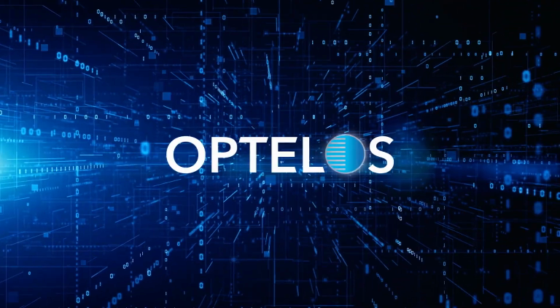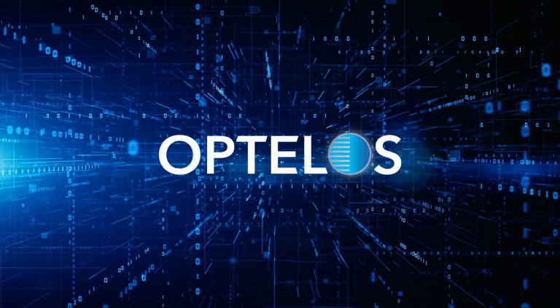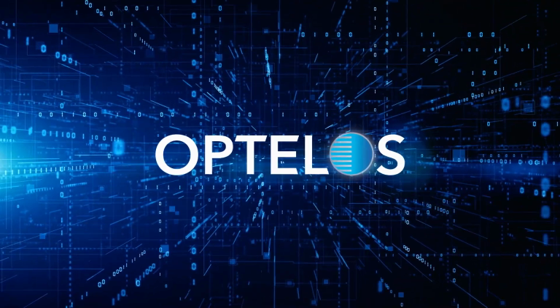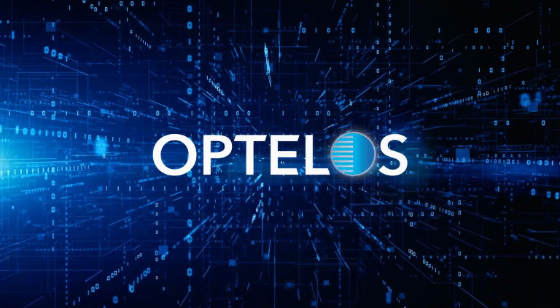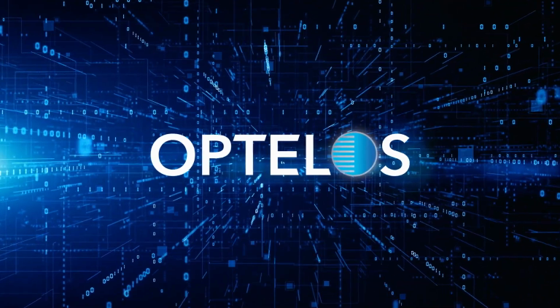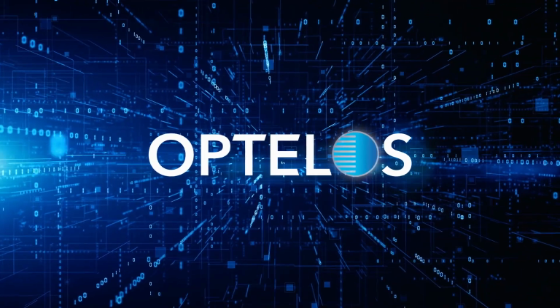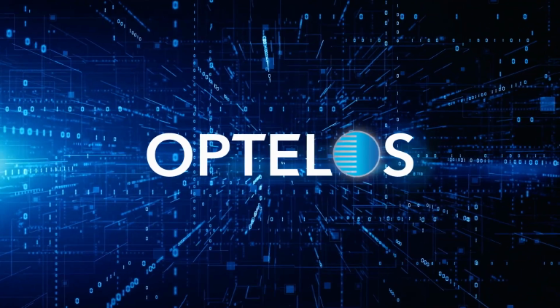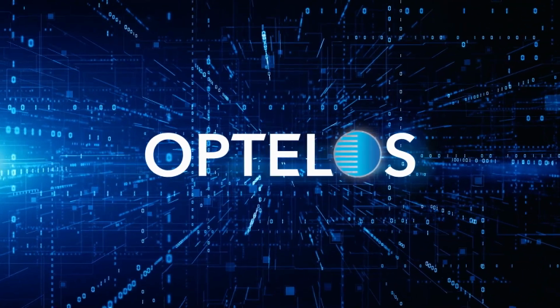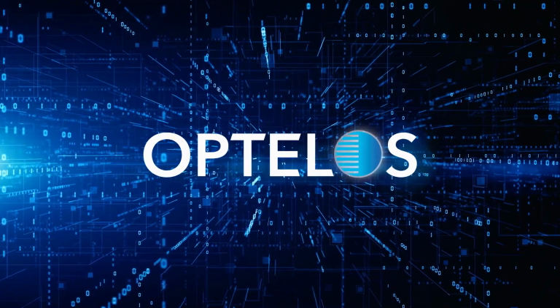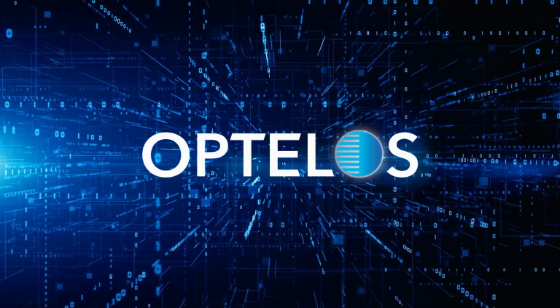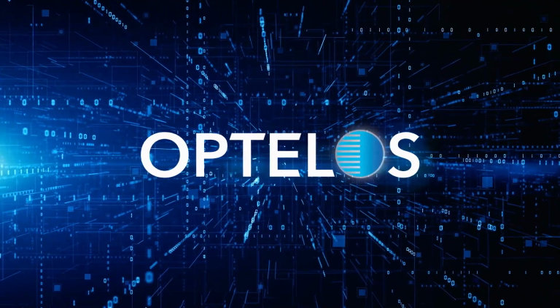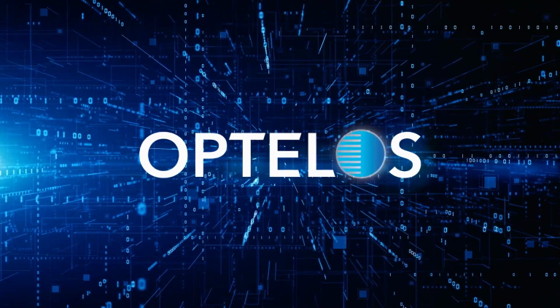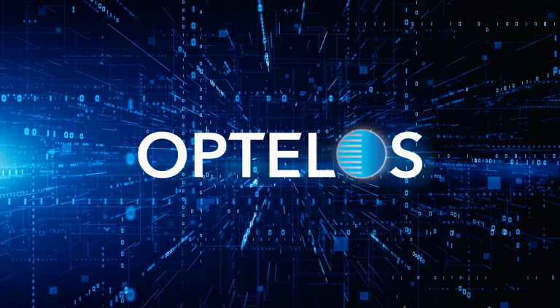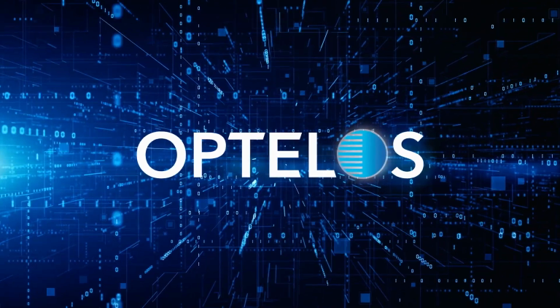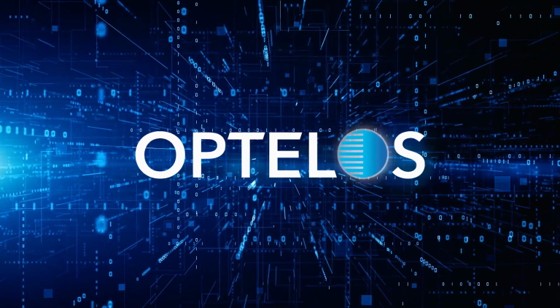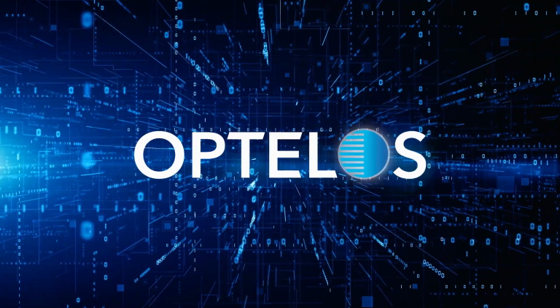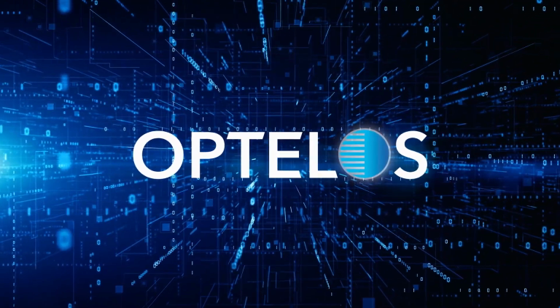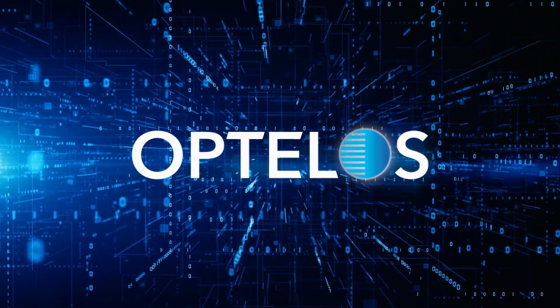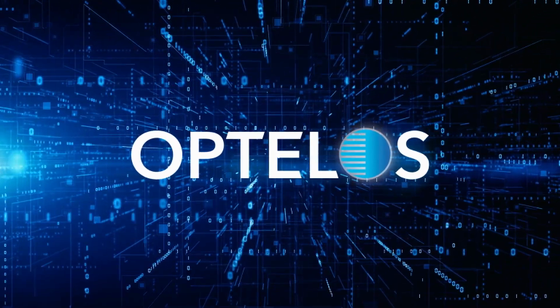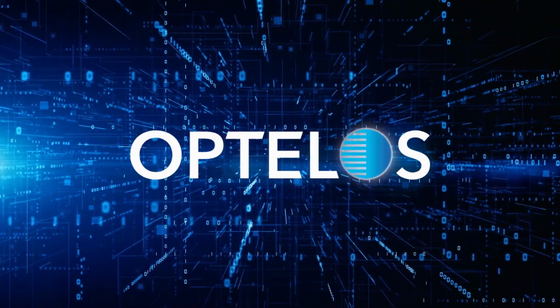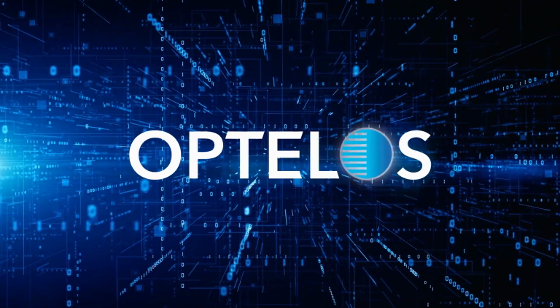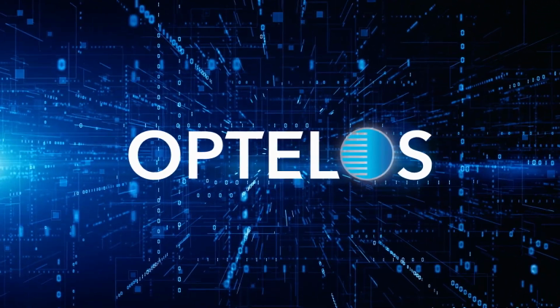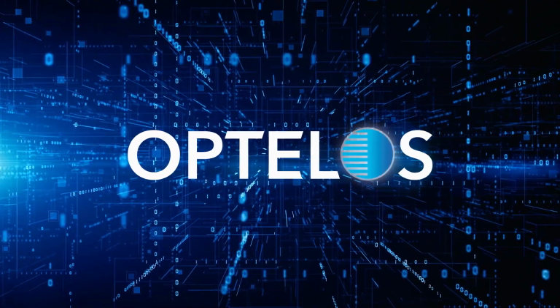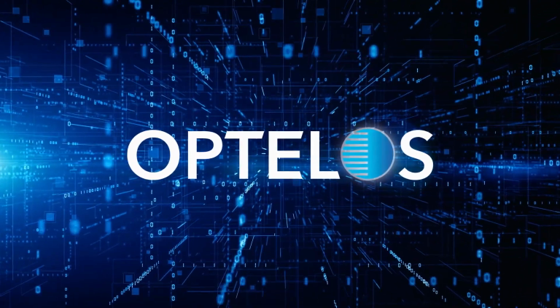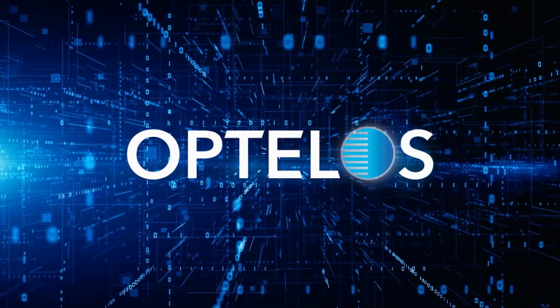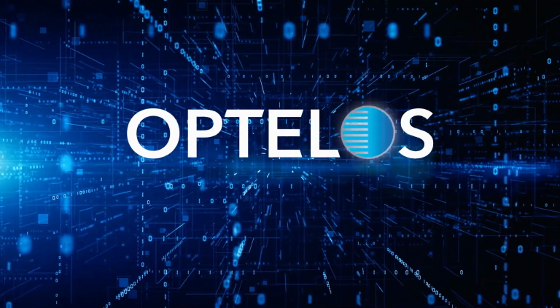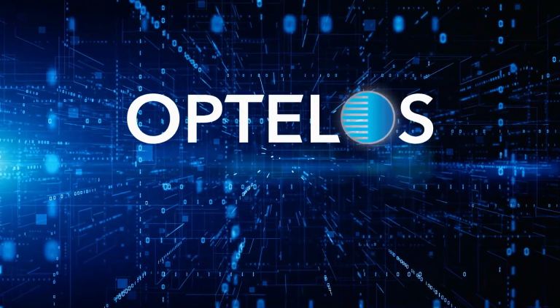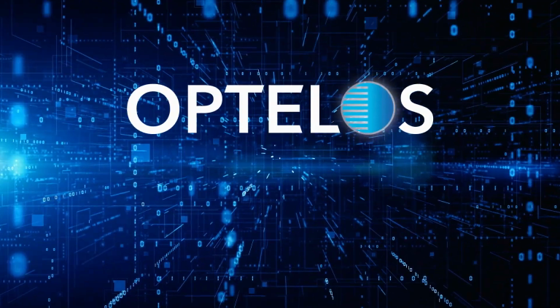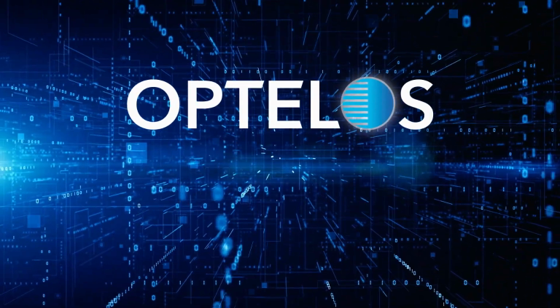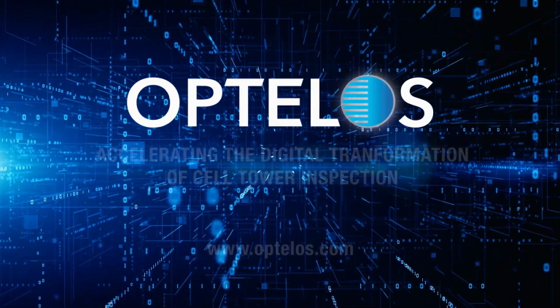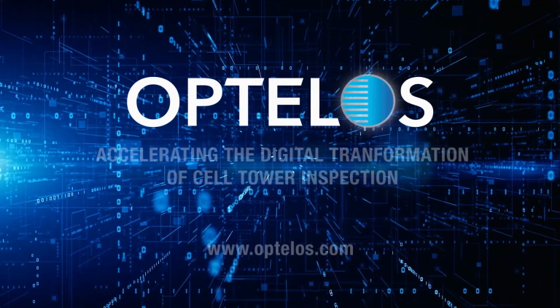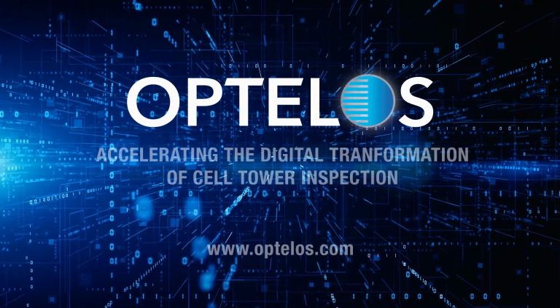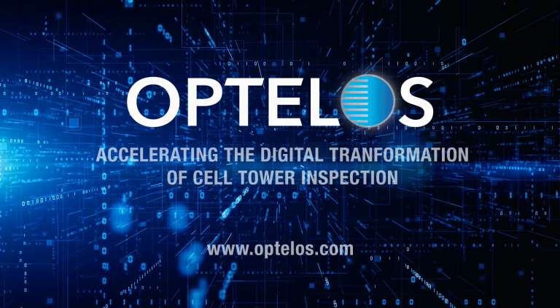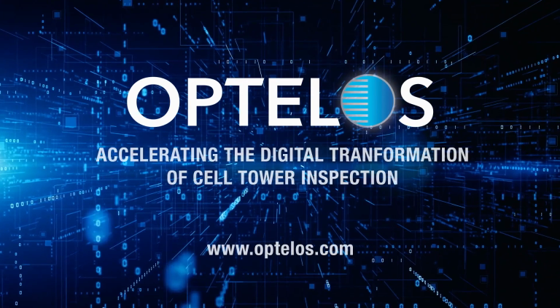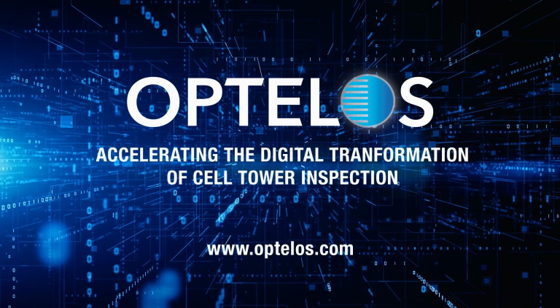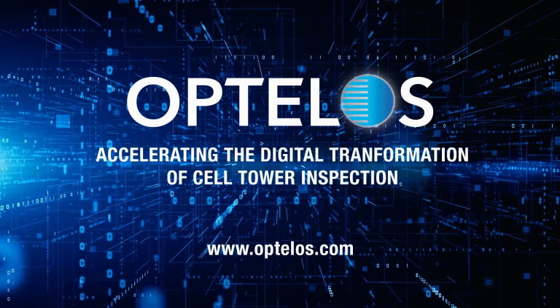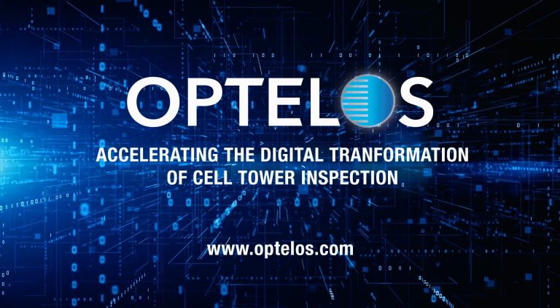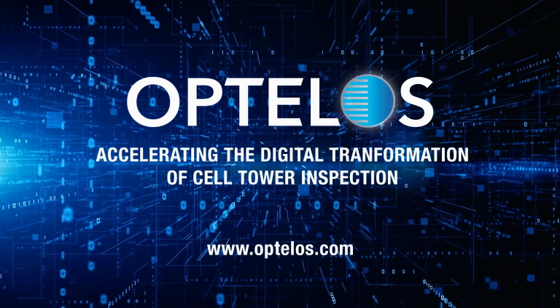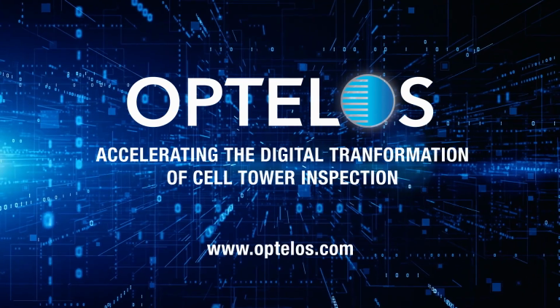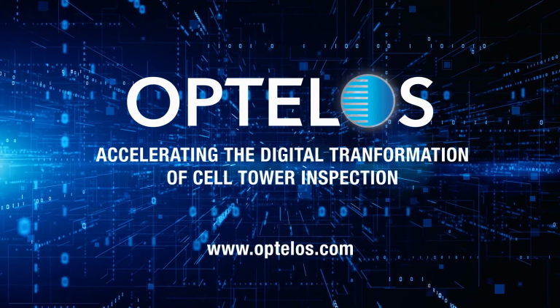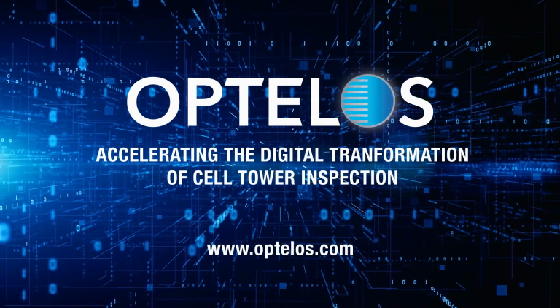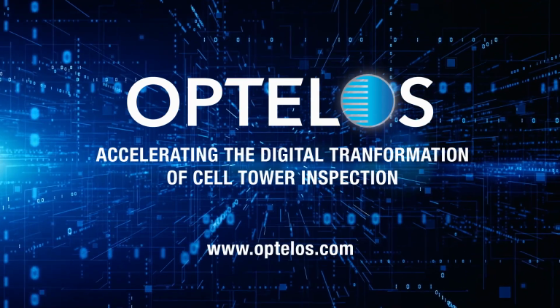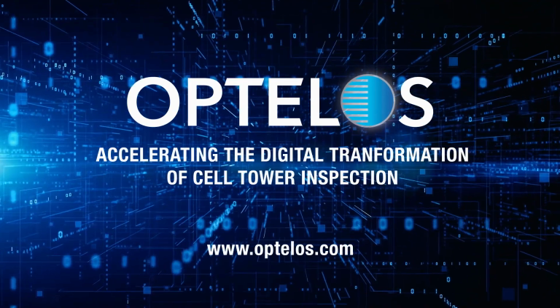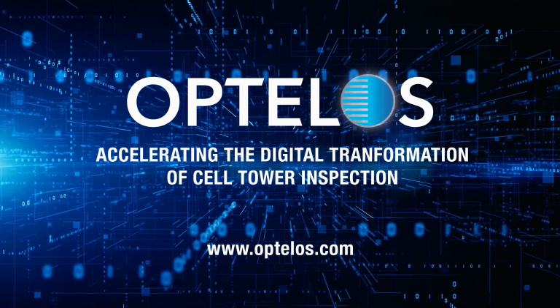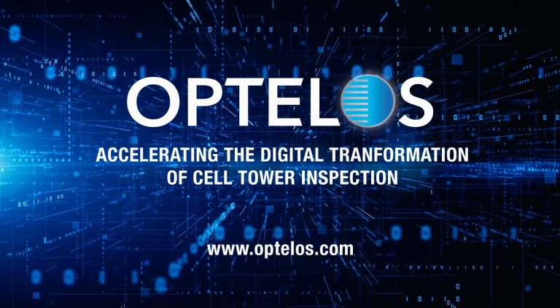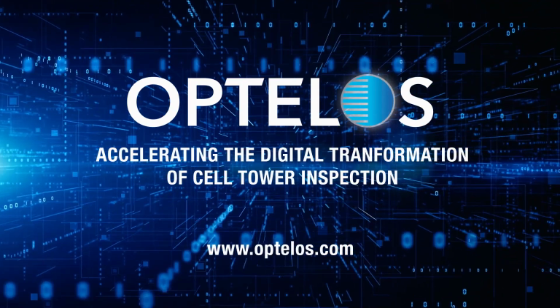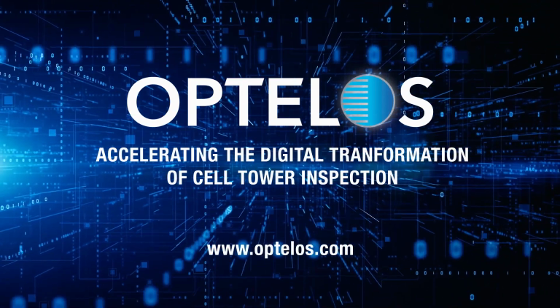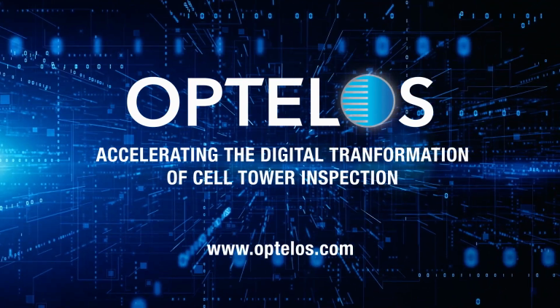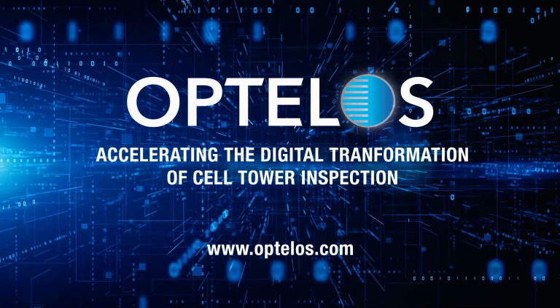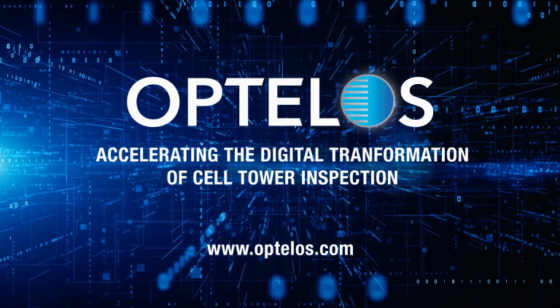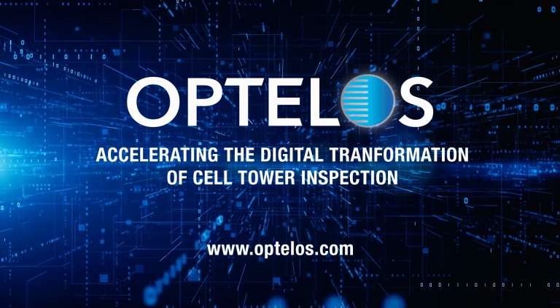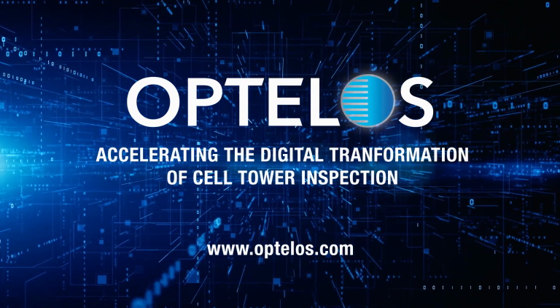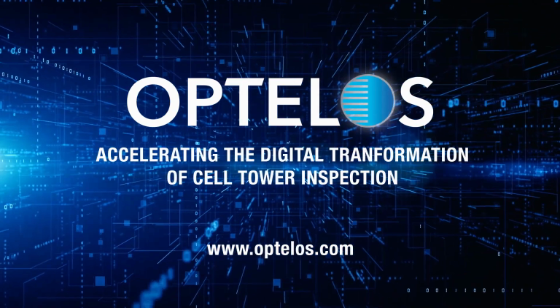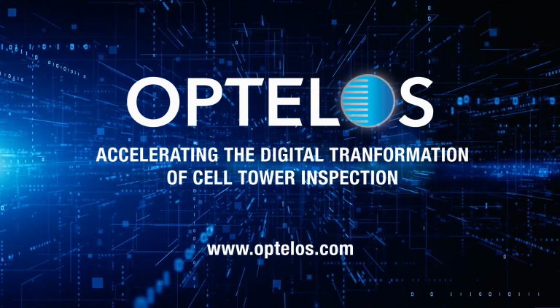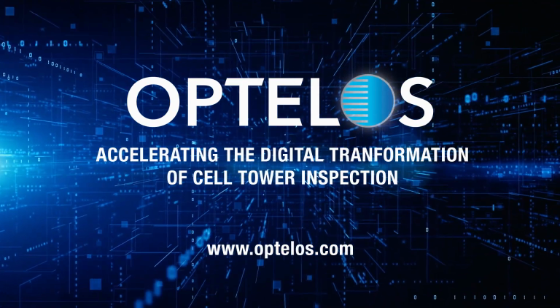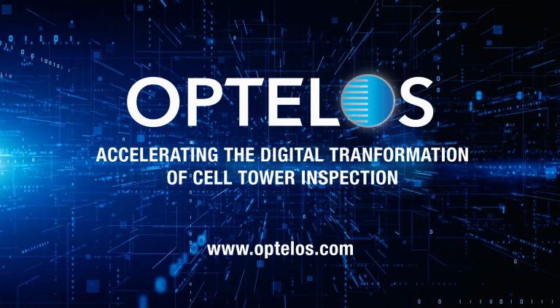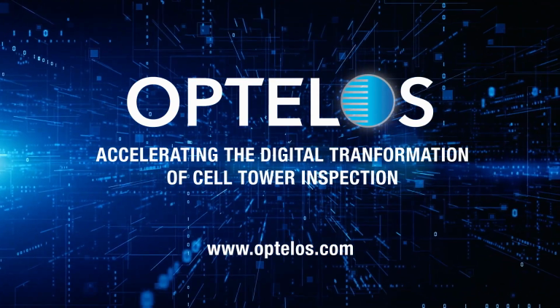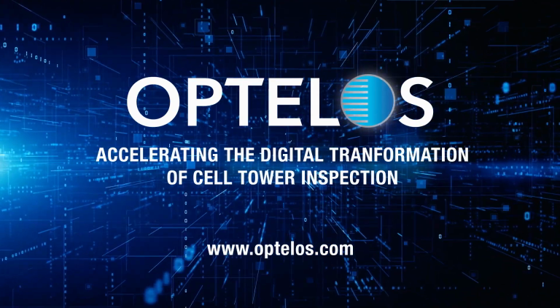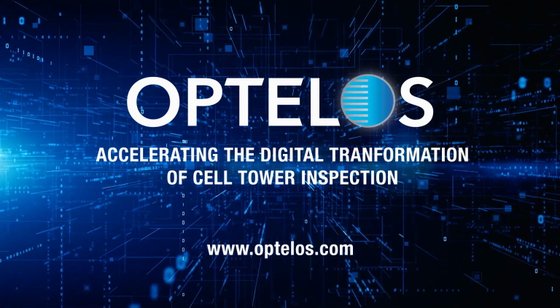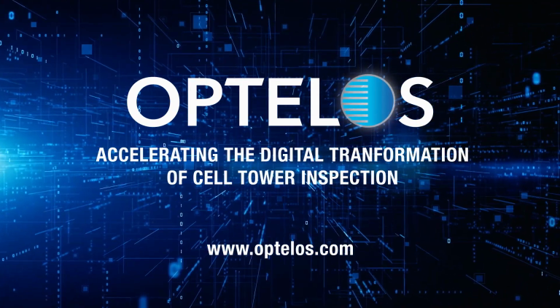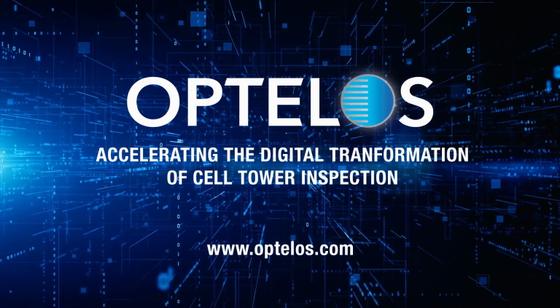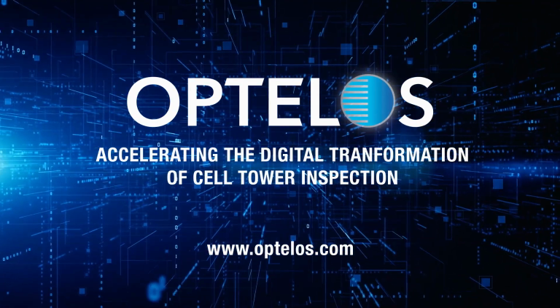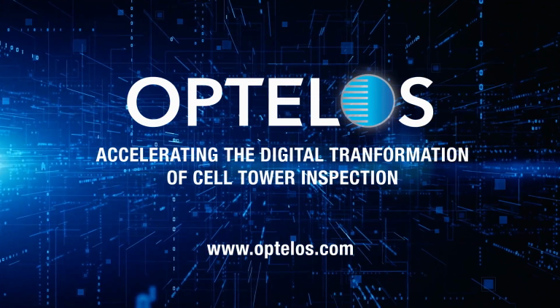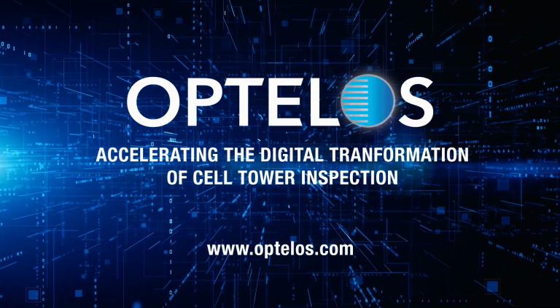Introducing Optelos, a platform specifically built to digitally transform, streamline, and automate cell tower inspections.